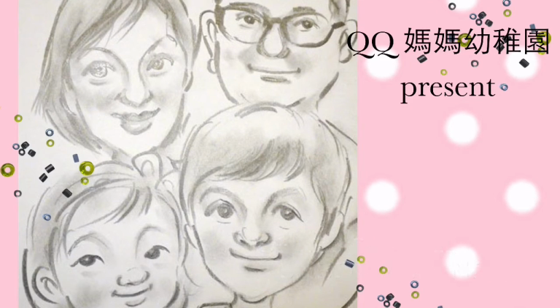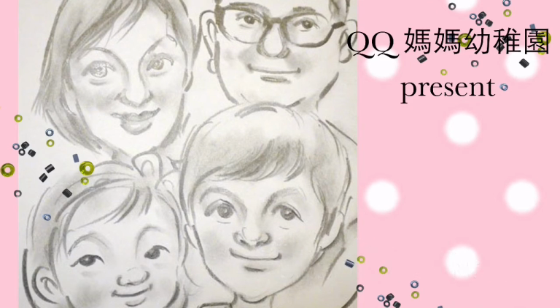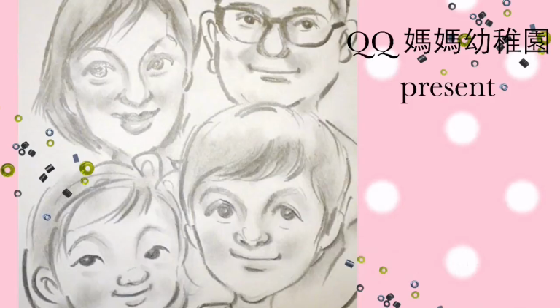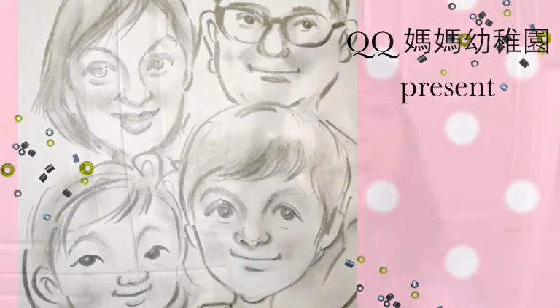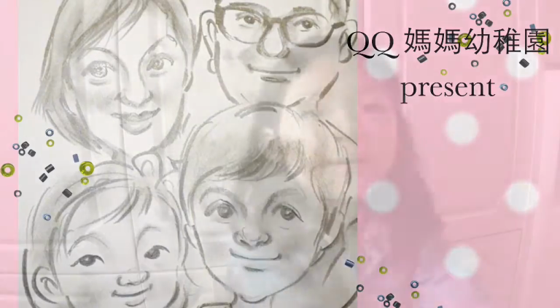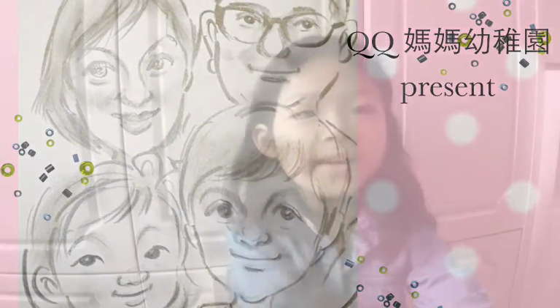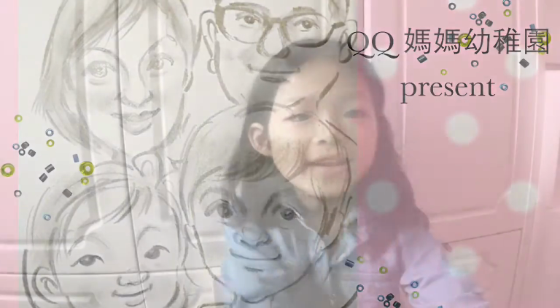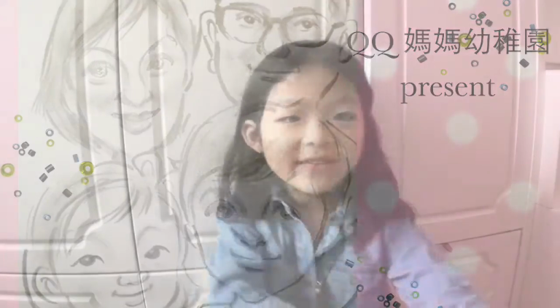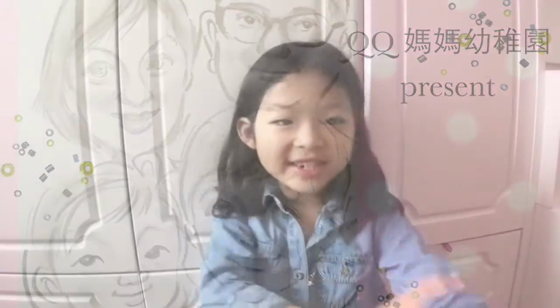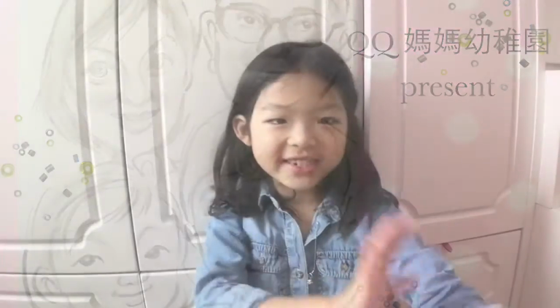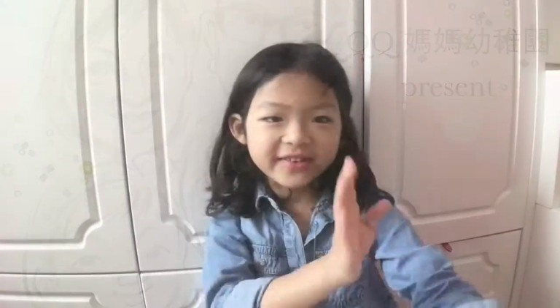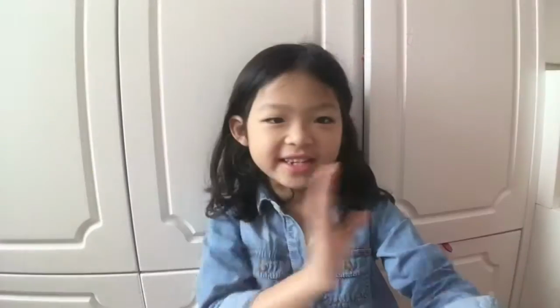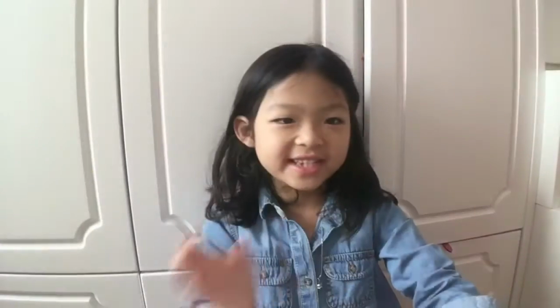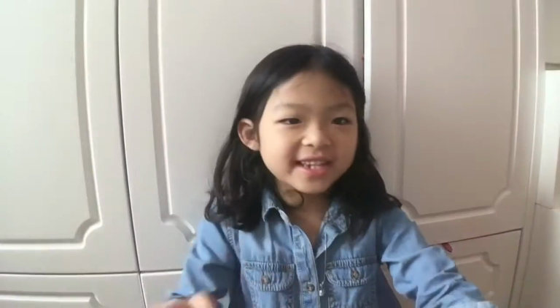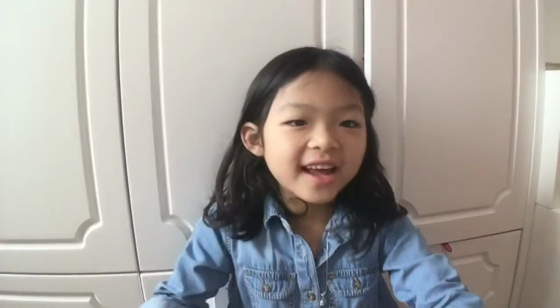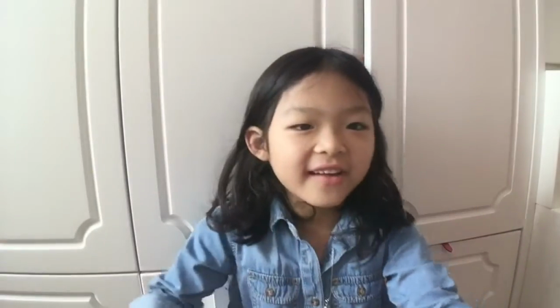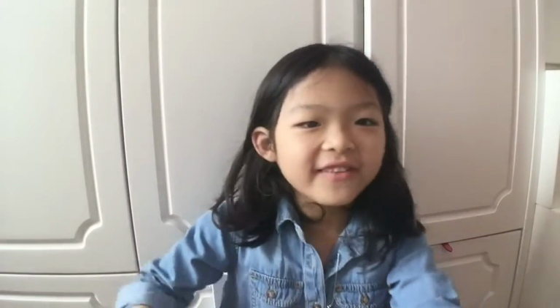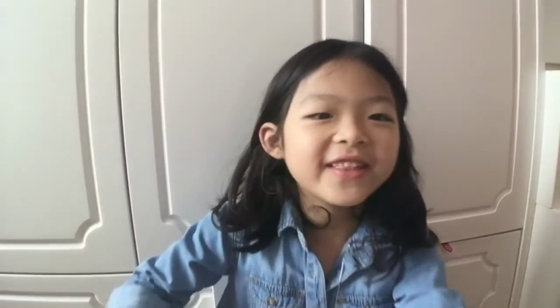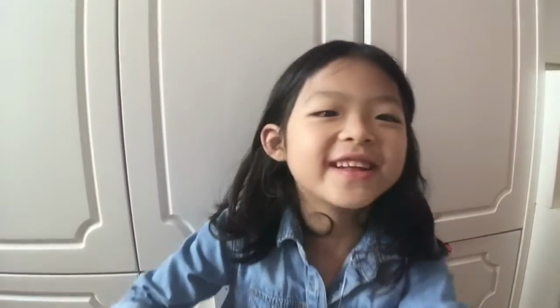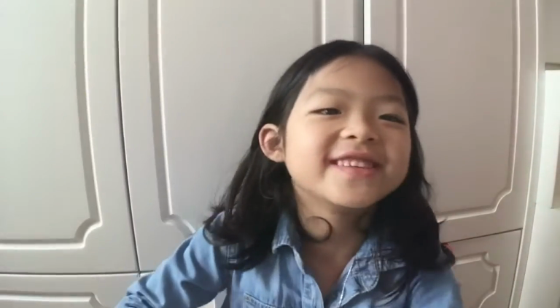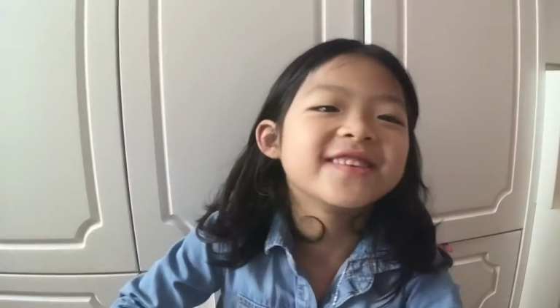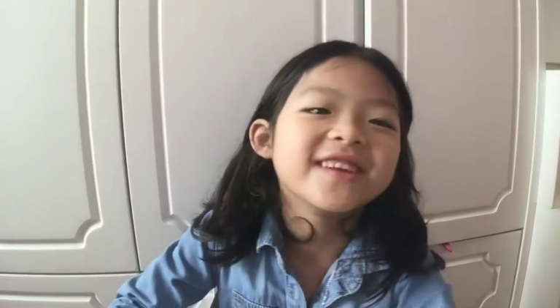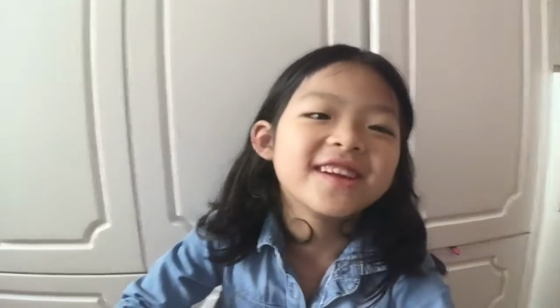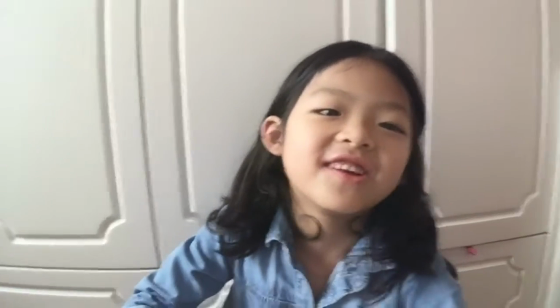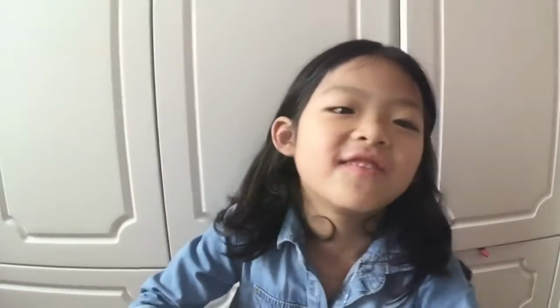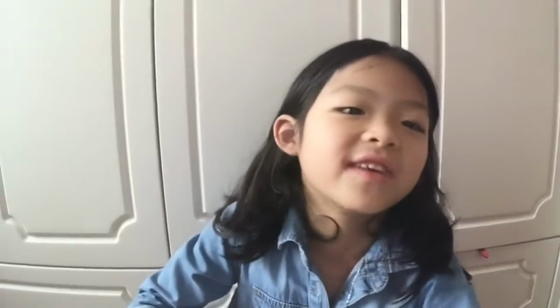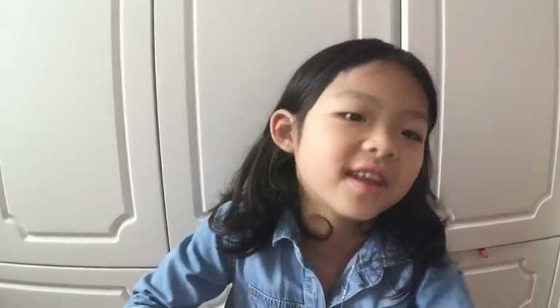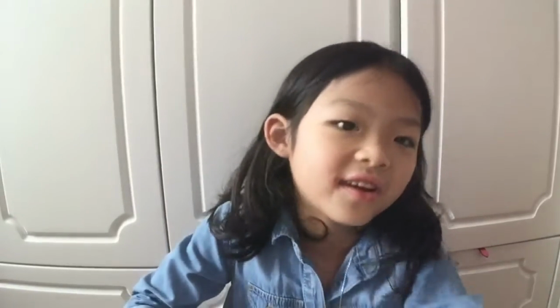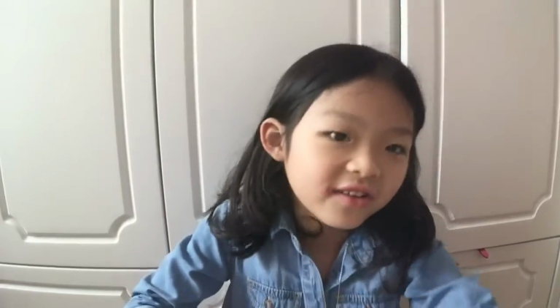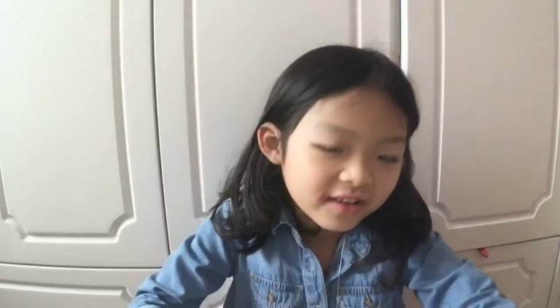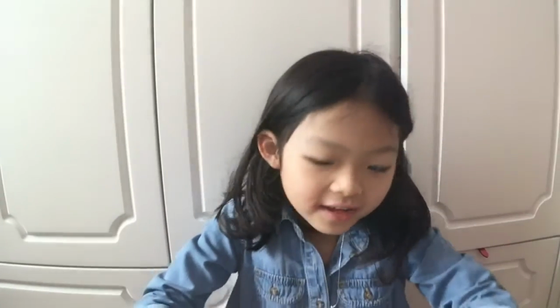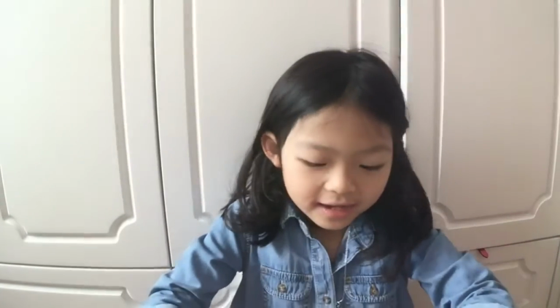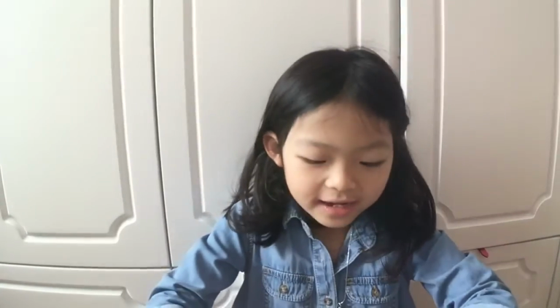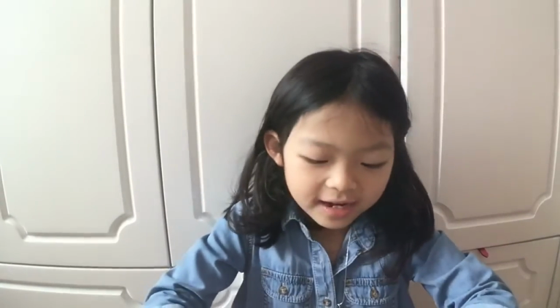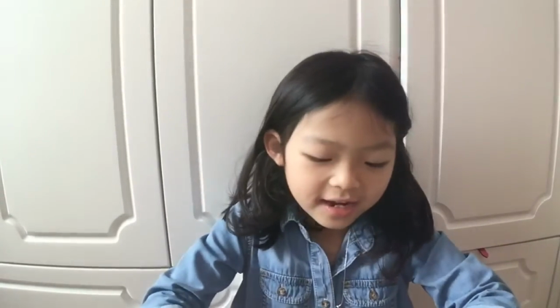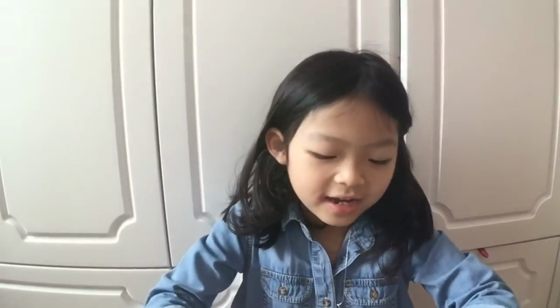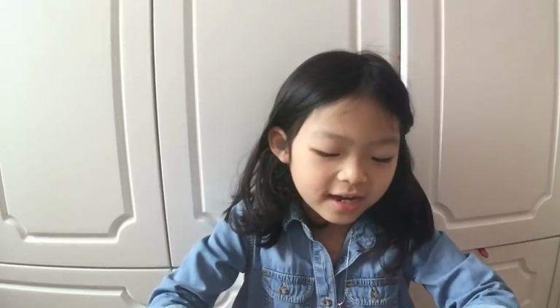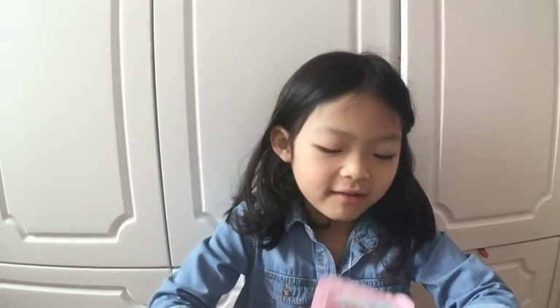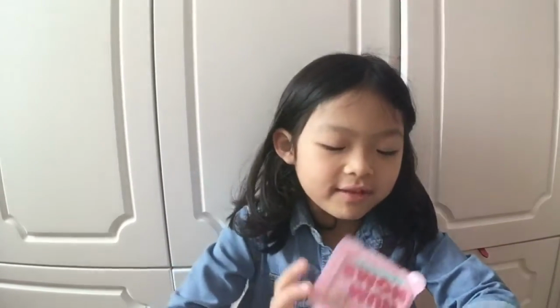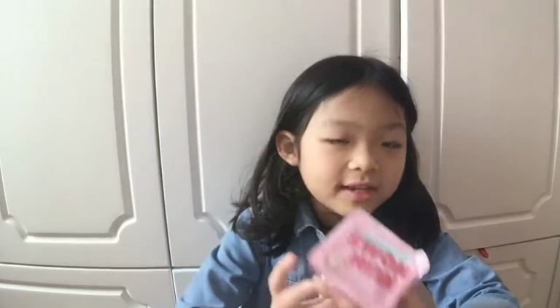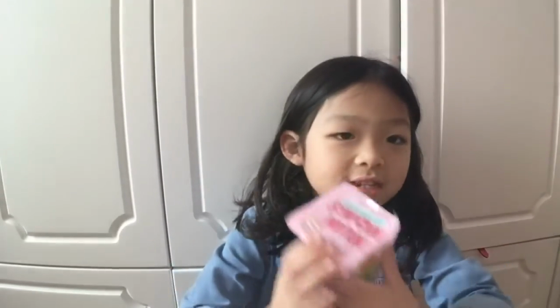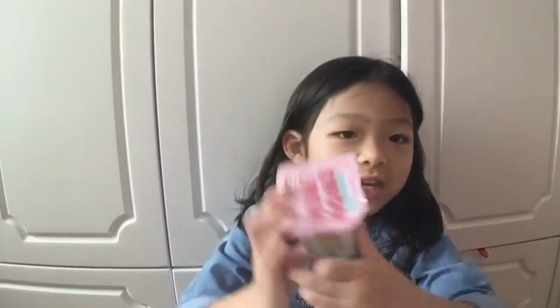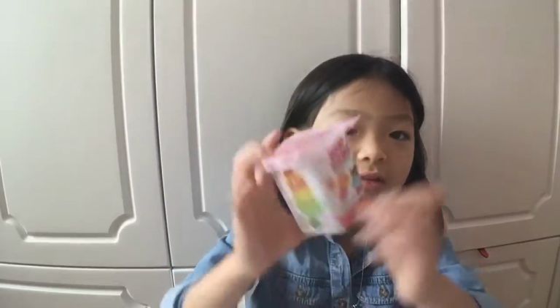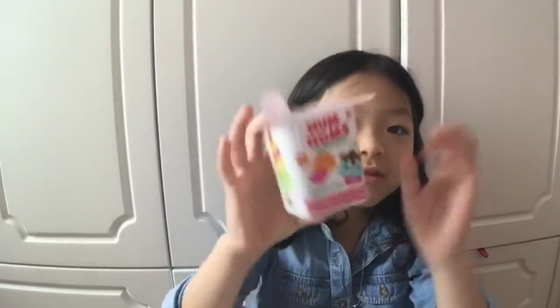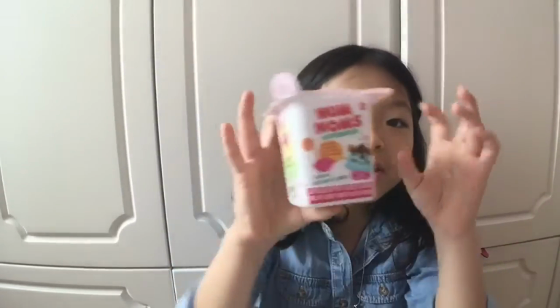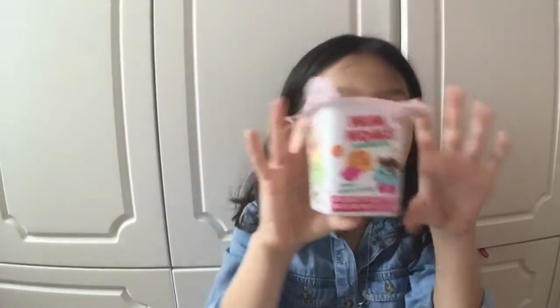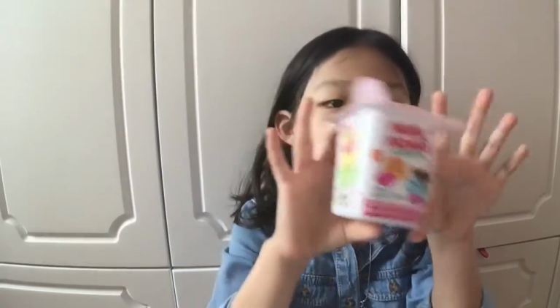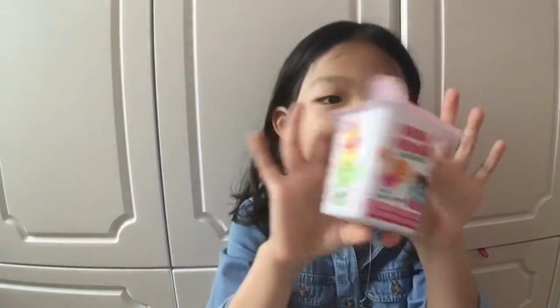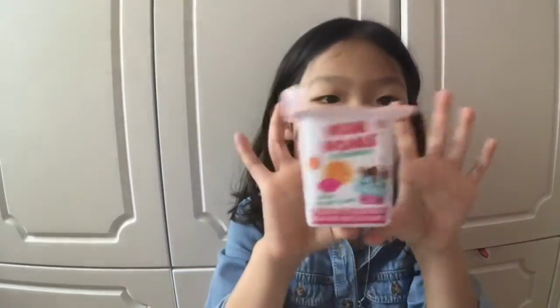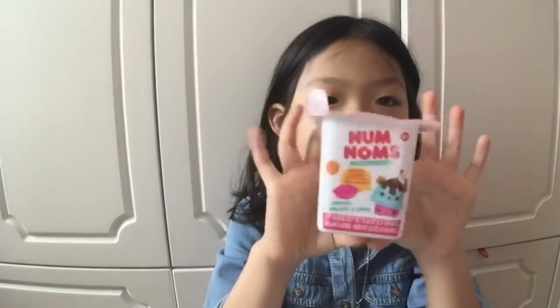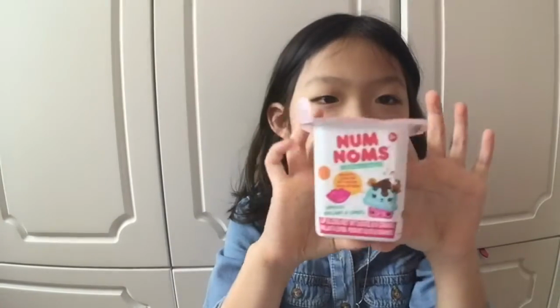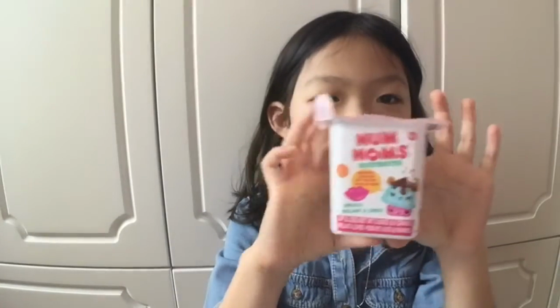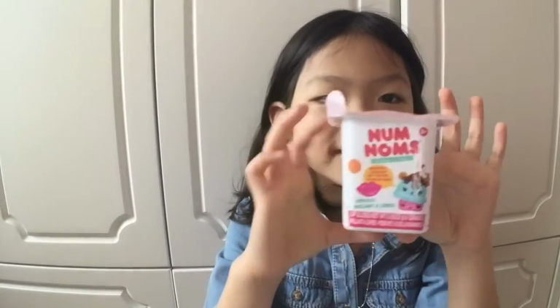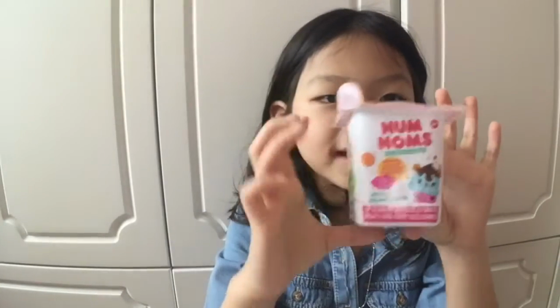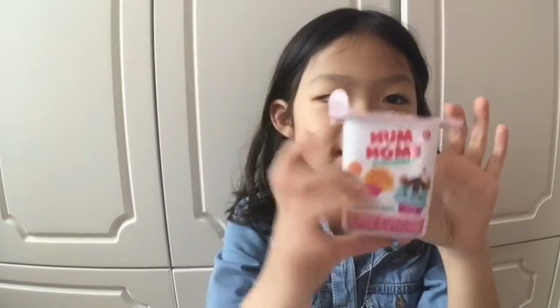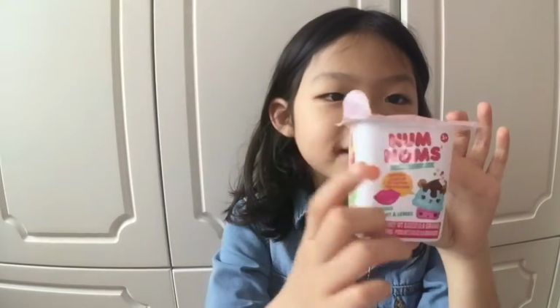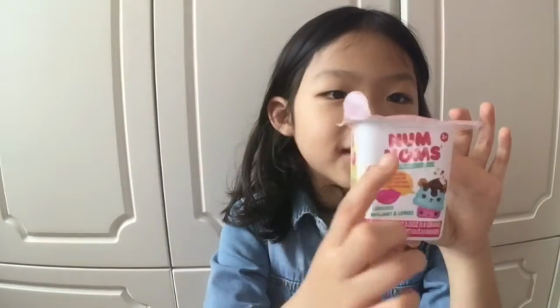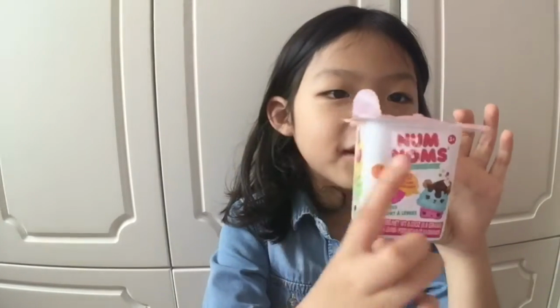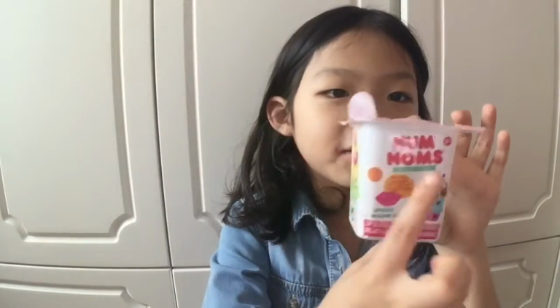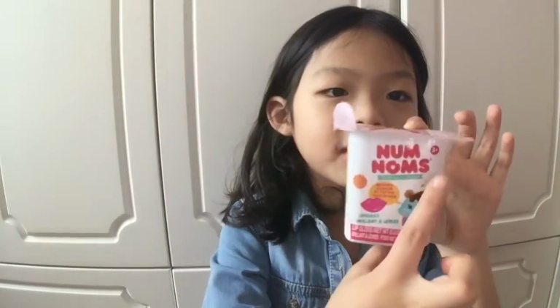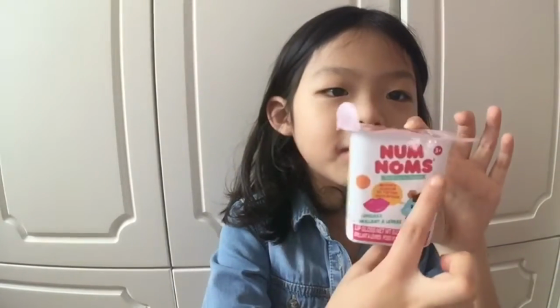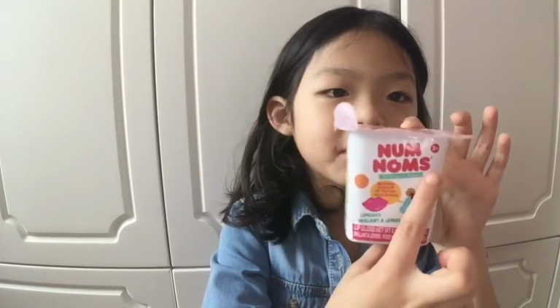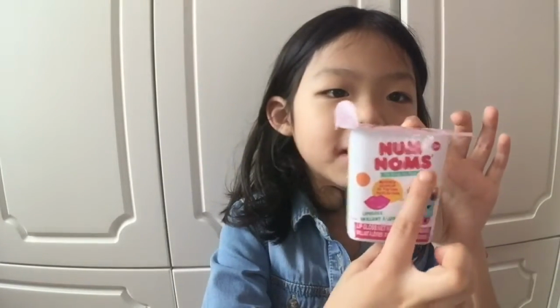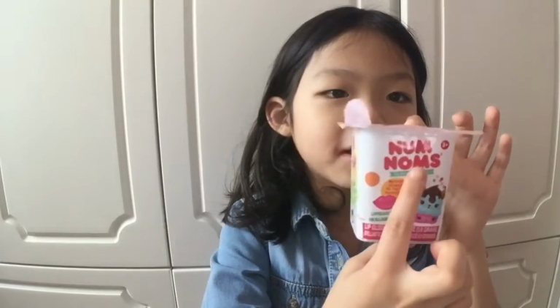Hi, my name is Joe, and today I'm going to do another video. I have this cute little yogurt box, and it's called Nom Nom.